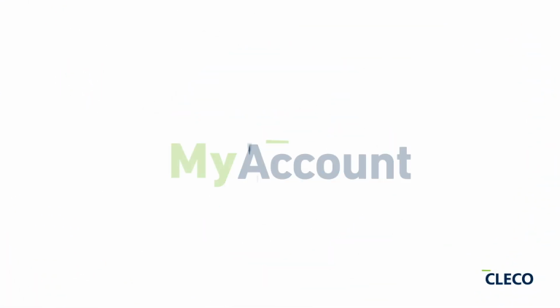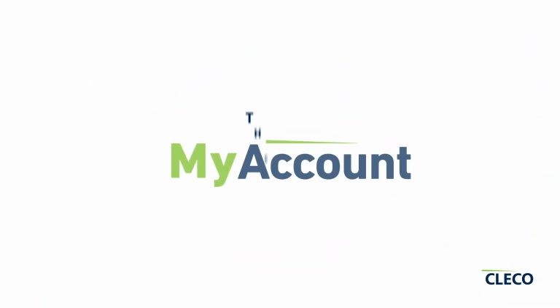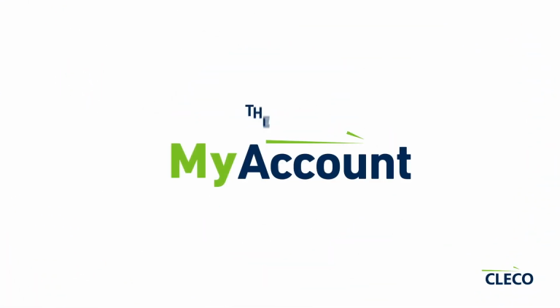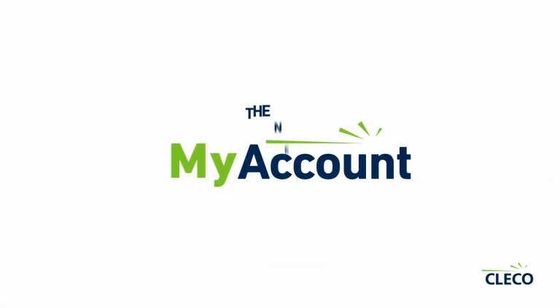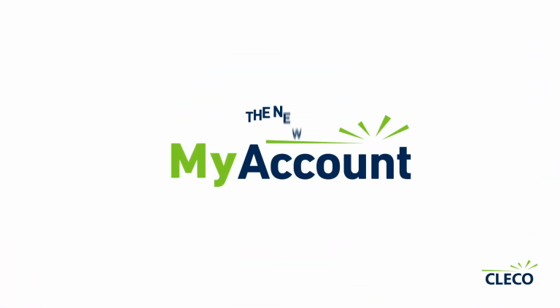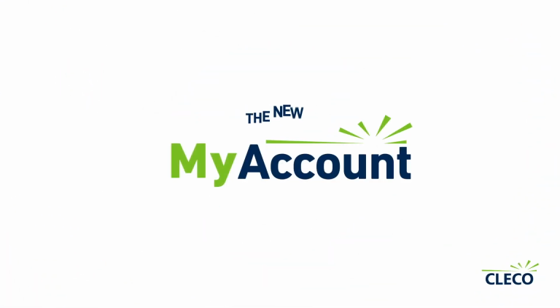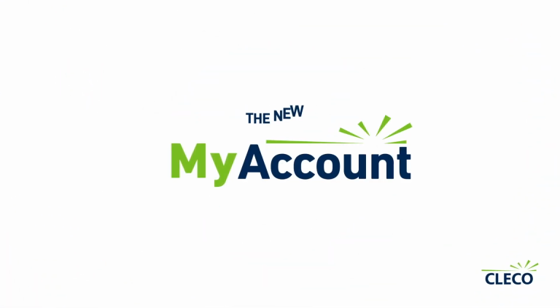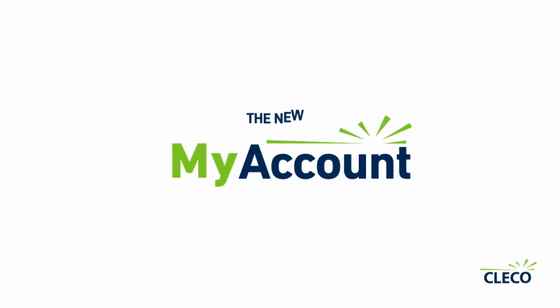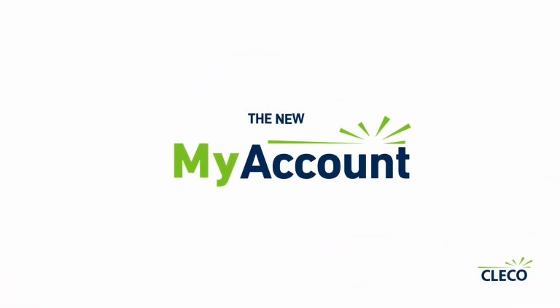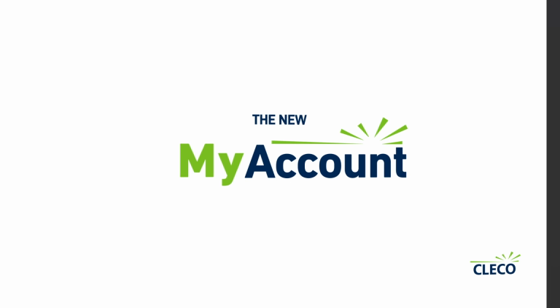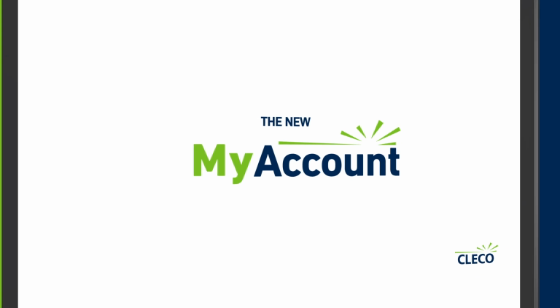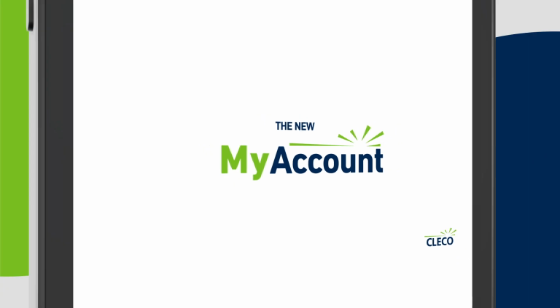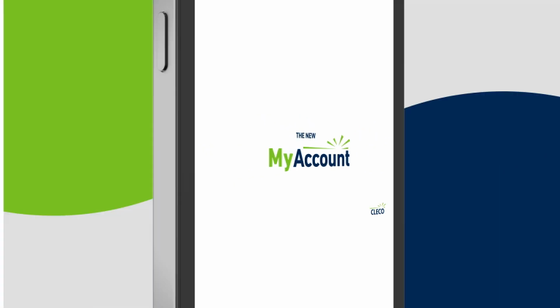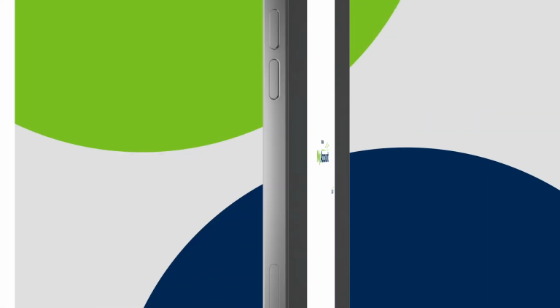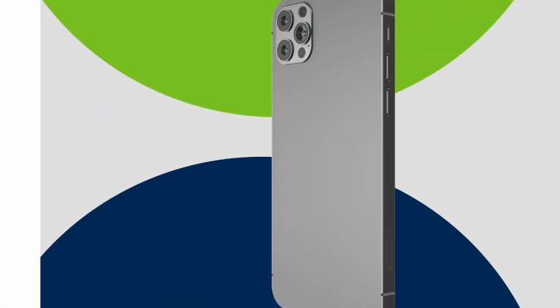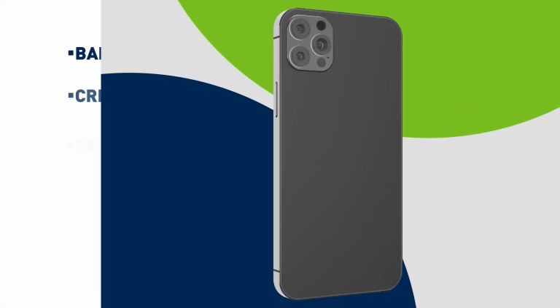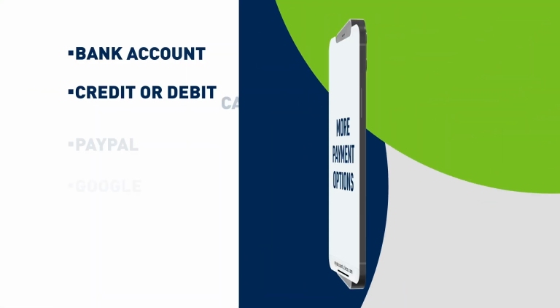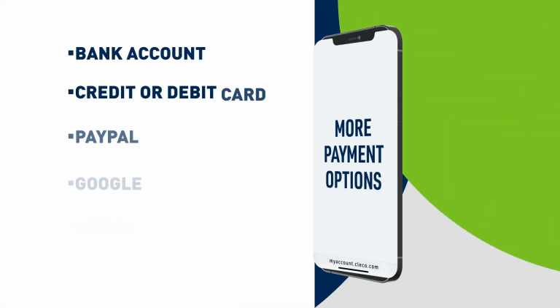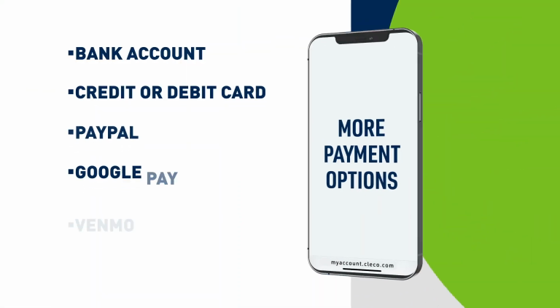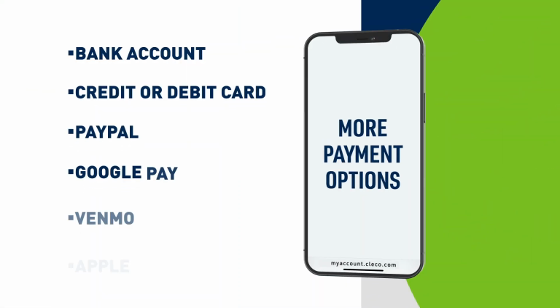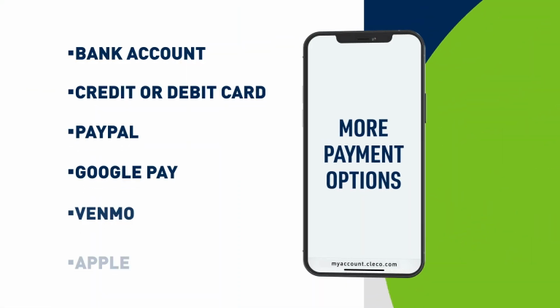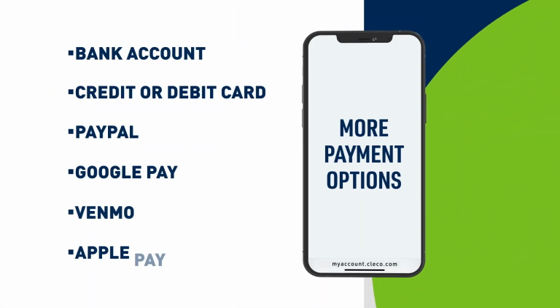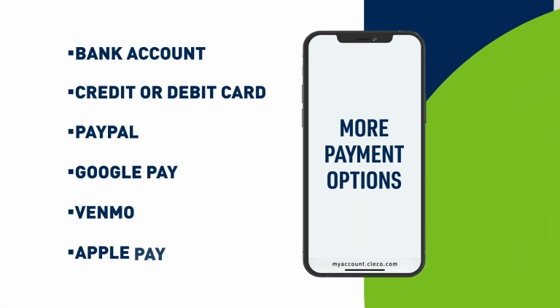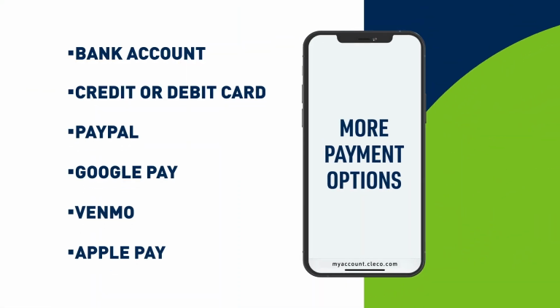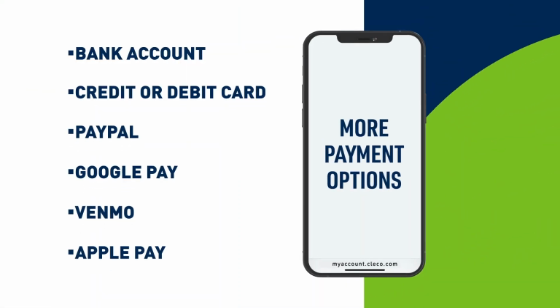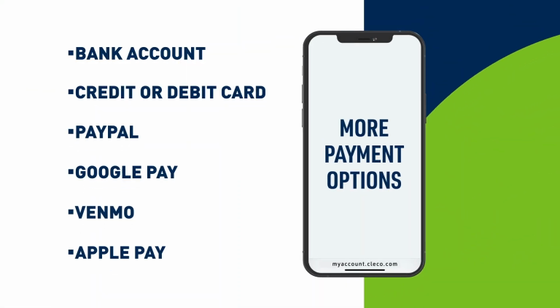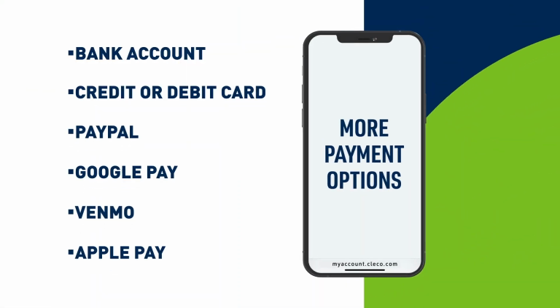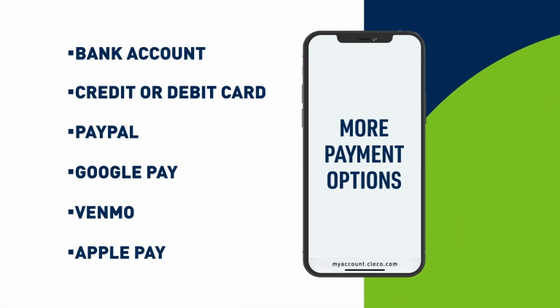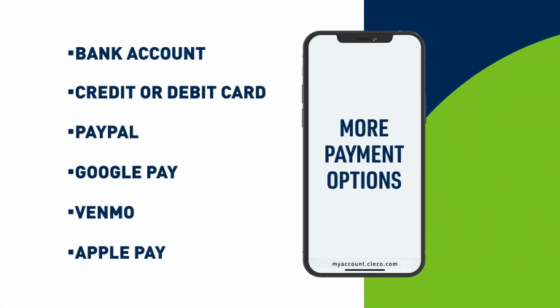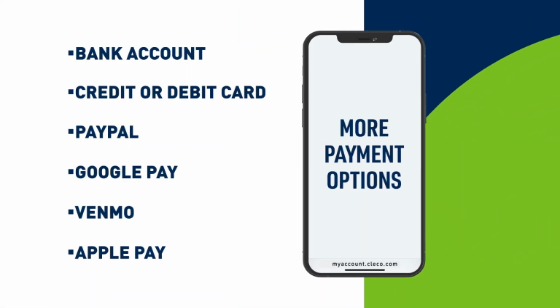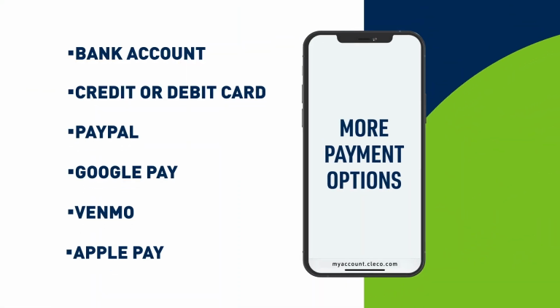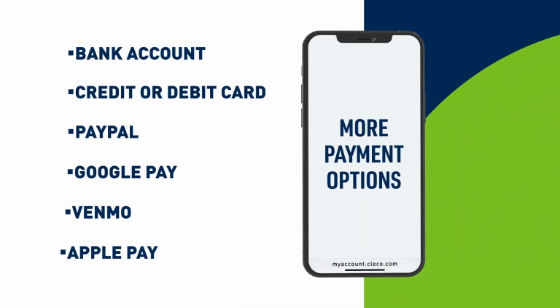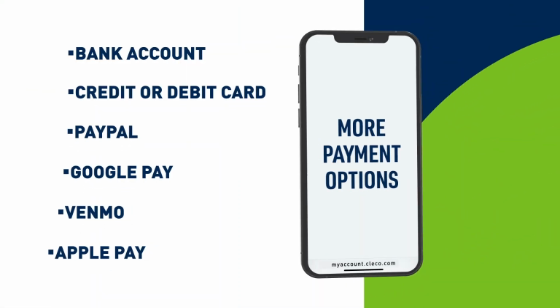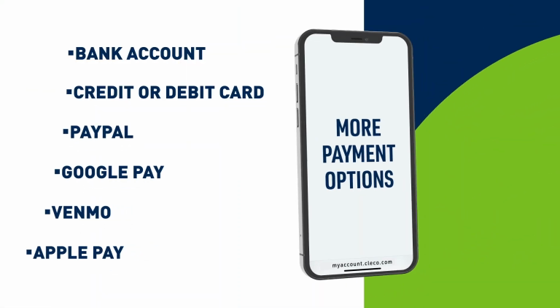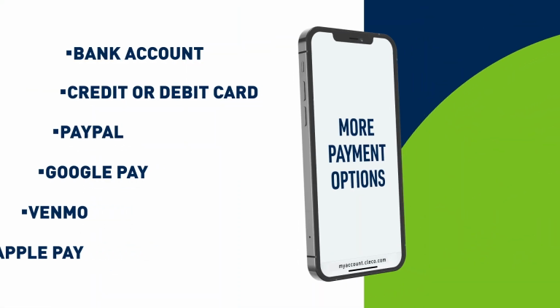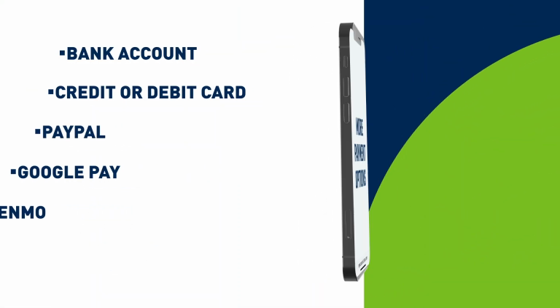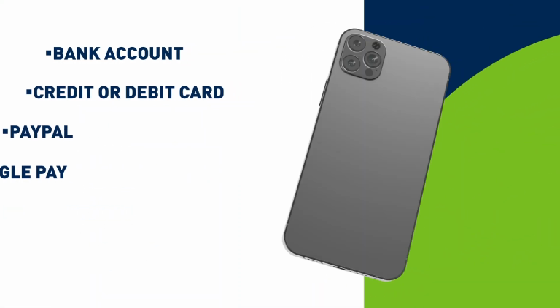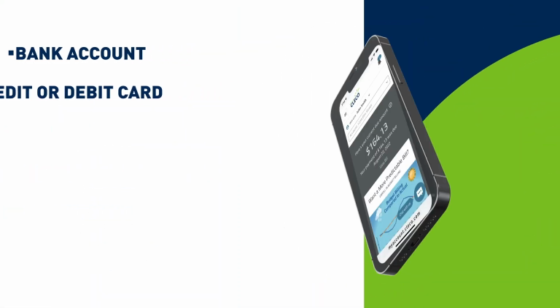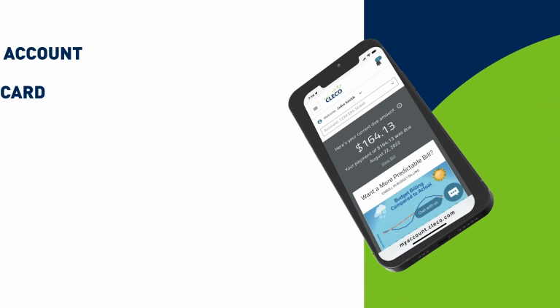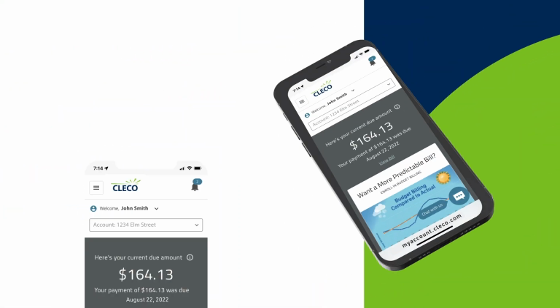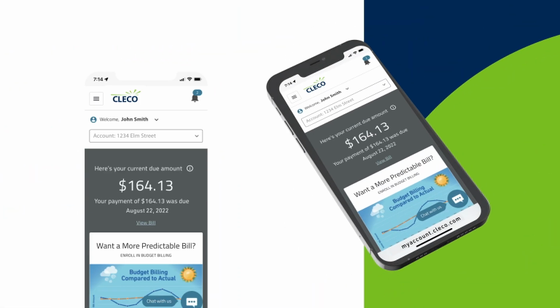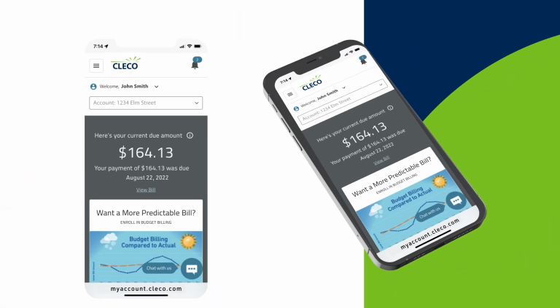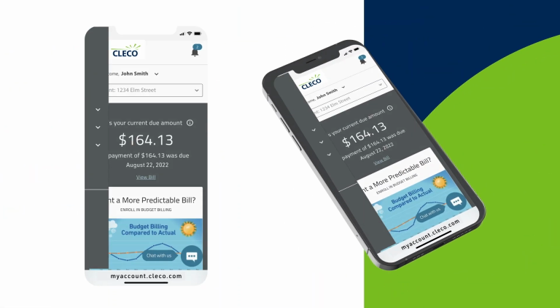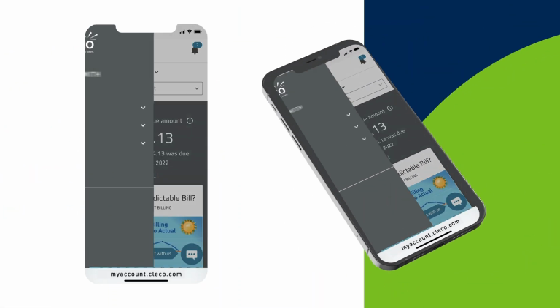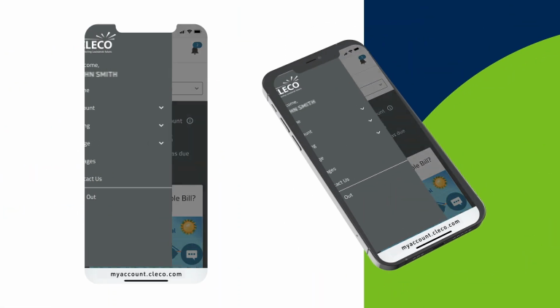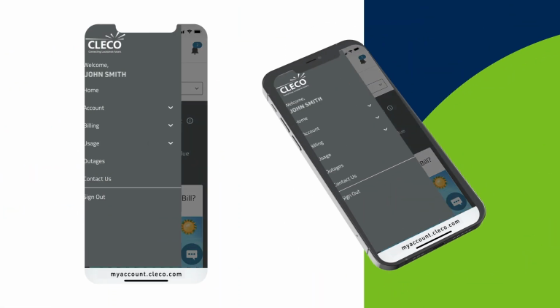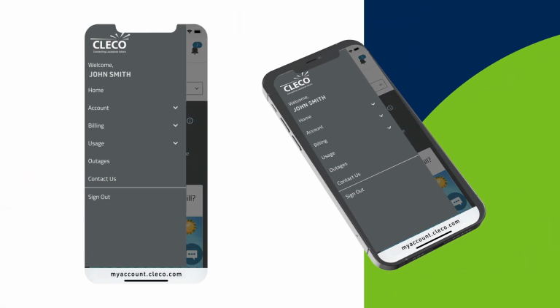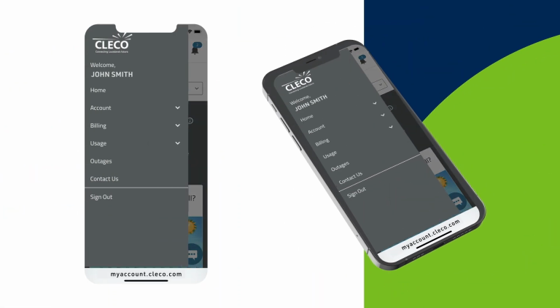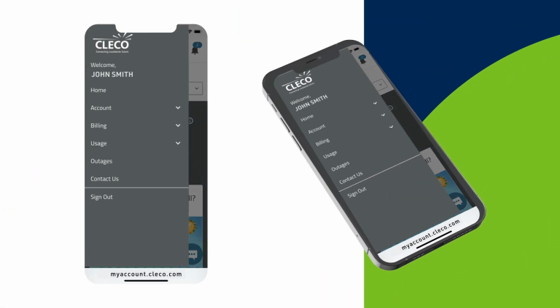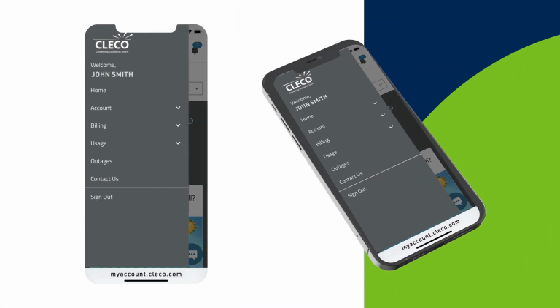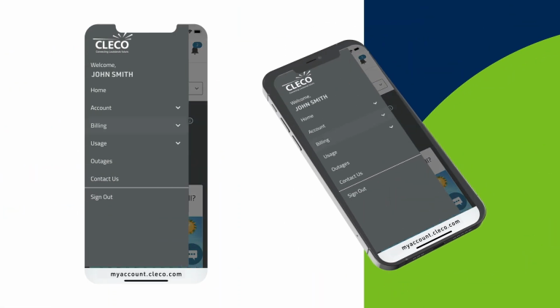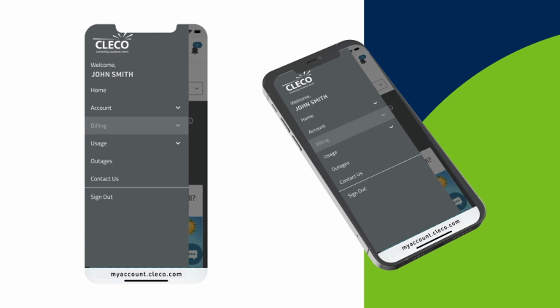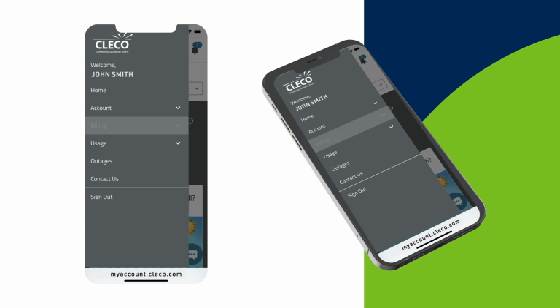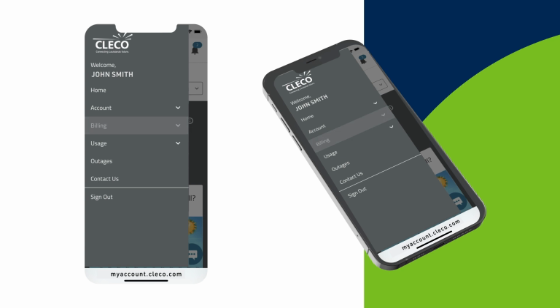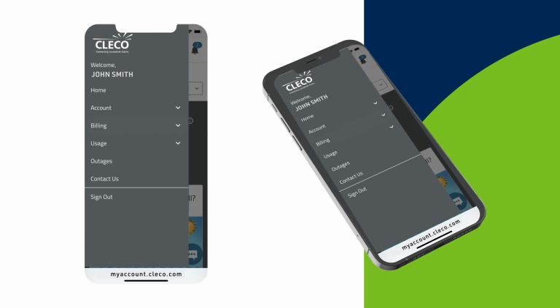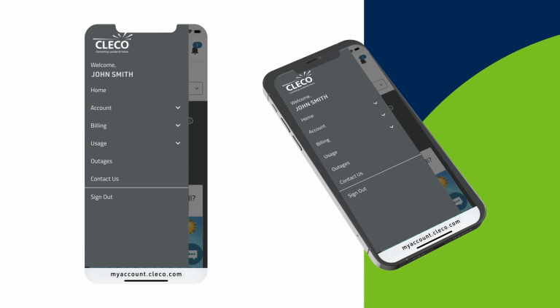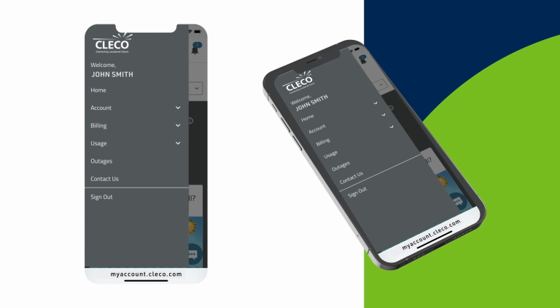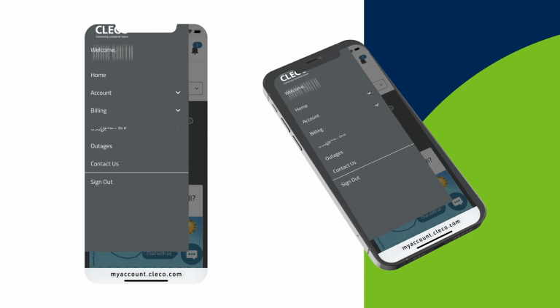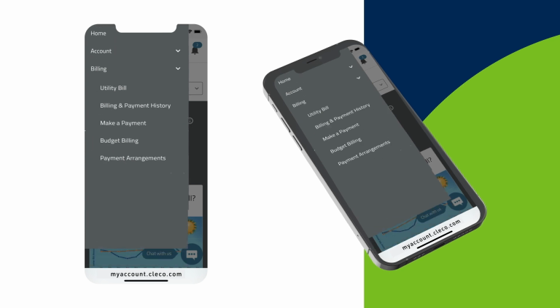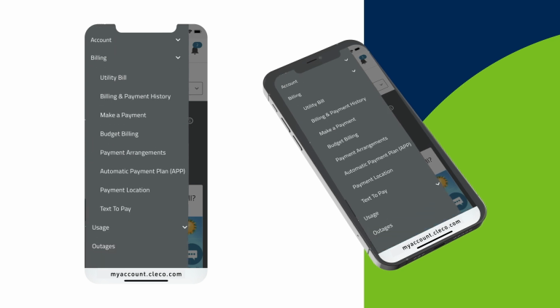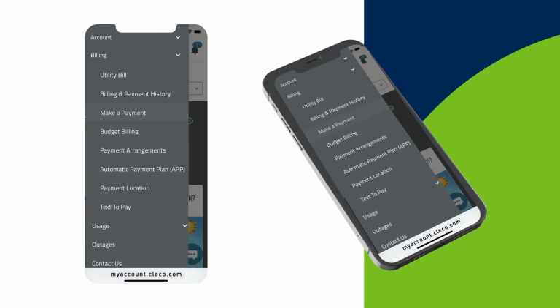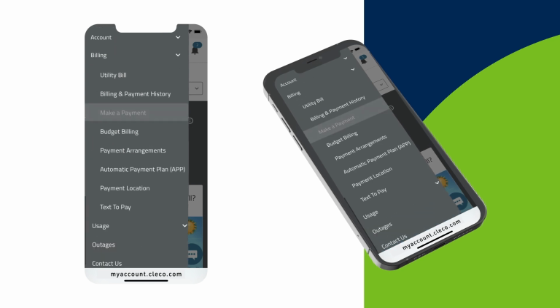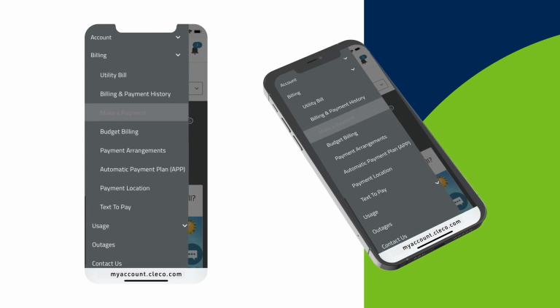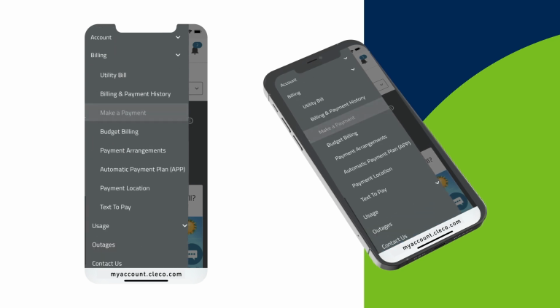With the new Clico My Account, there are more payment options. To pay your bill online, click on Billing, then make a payment.